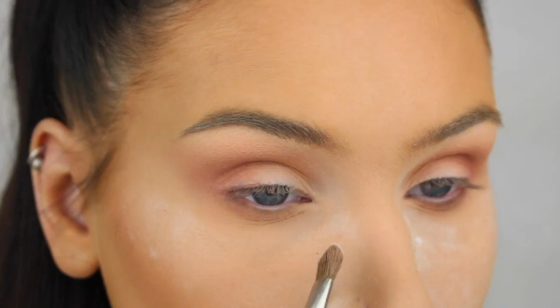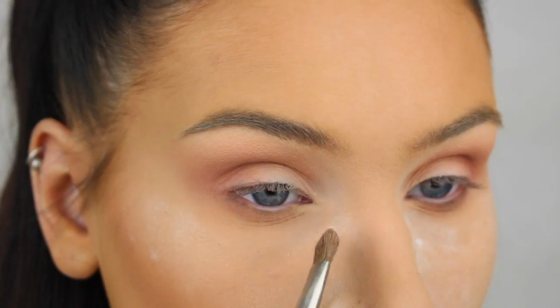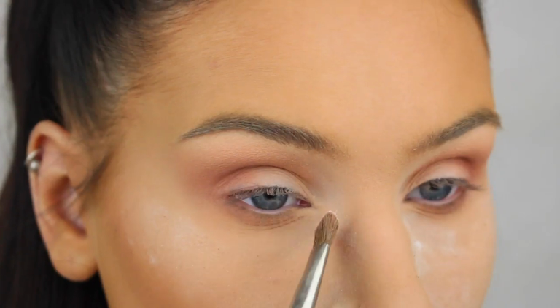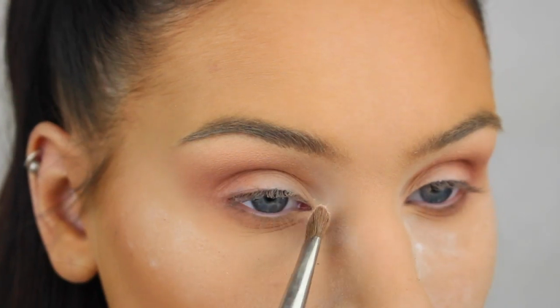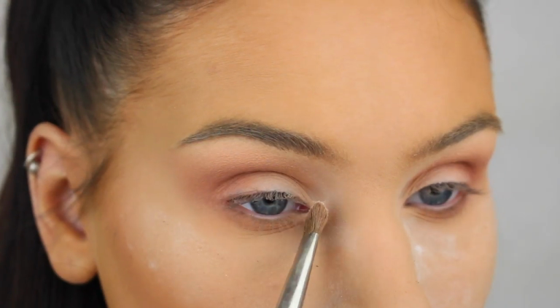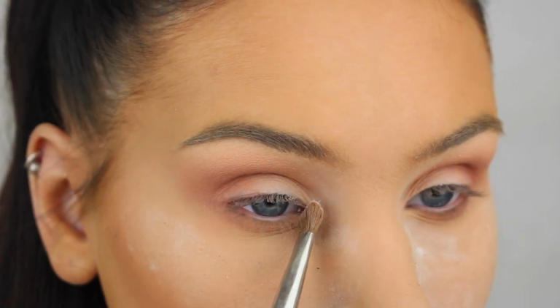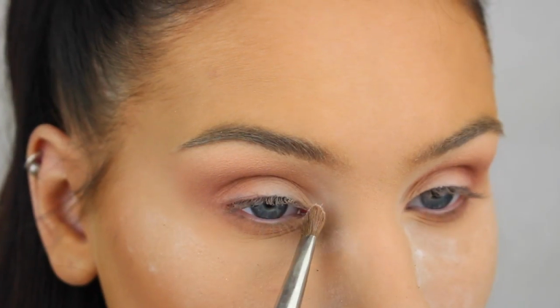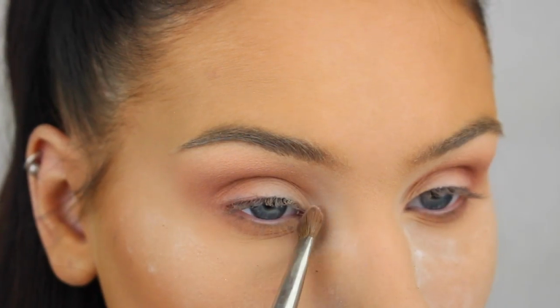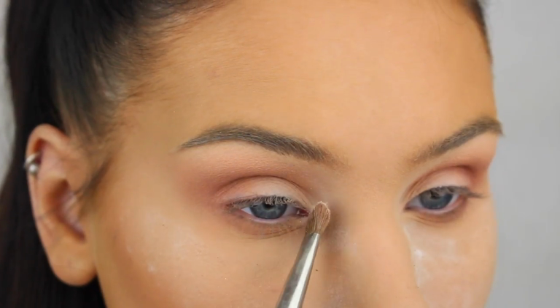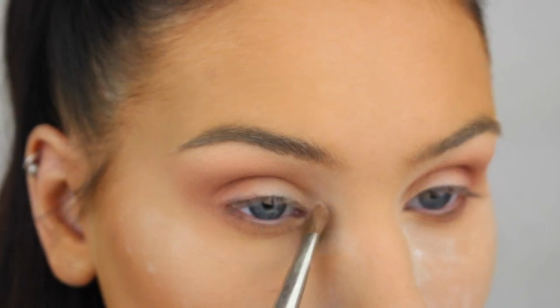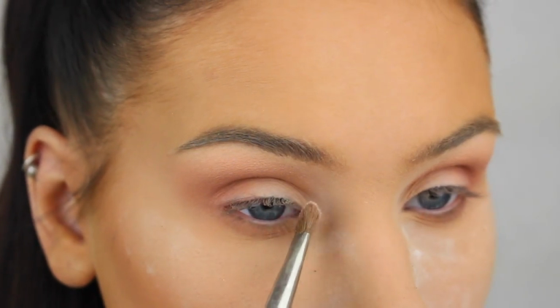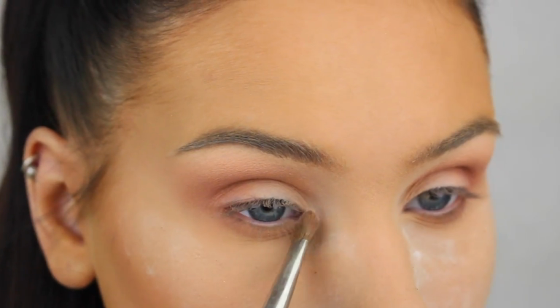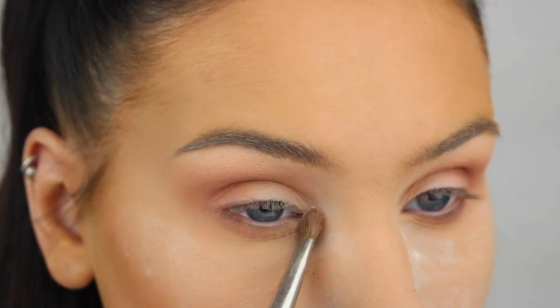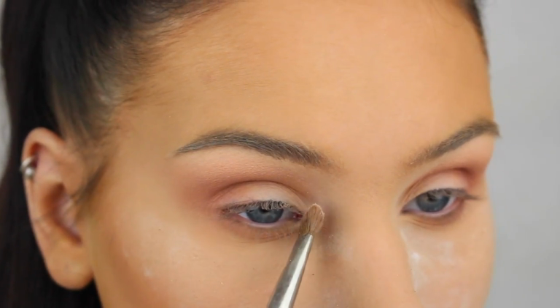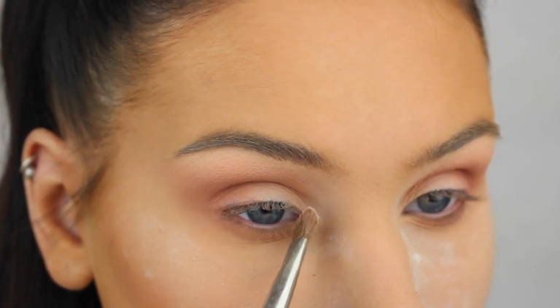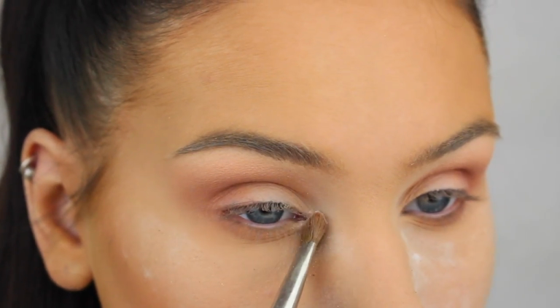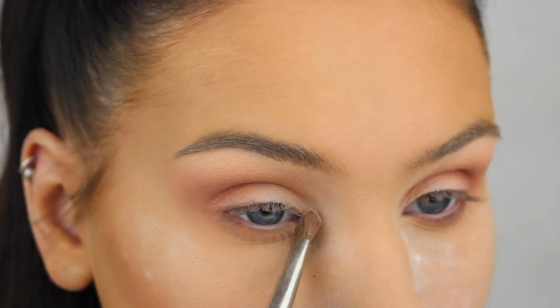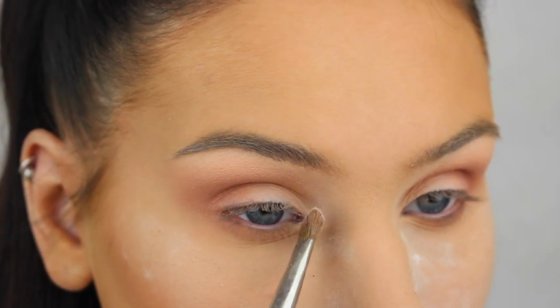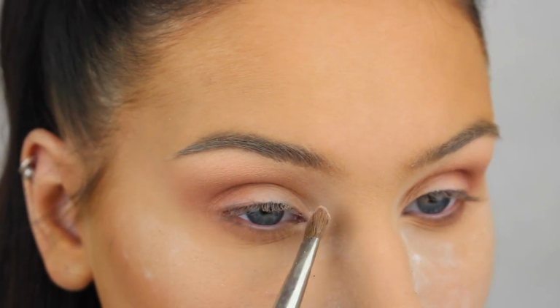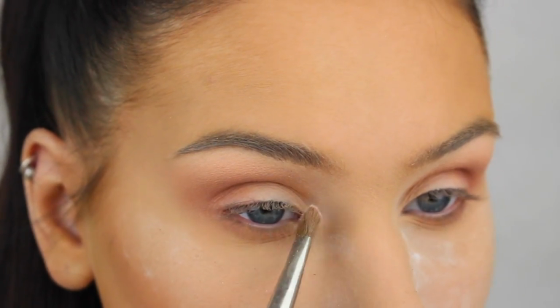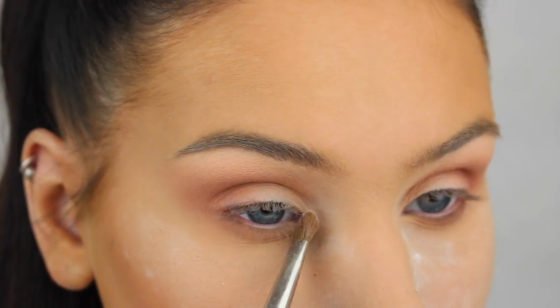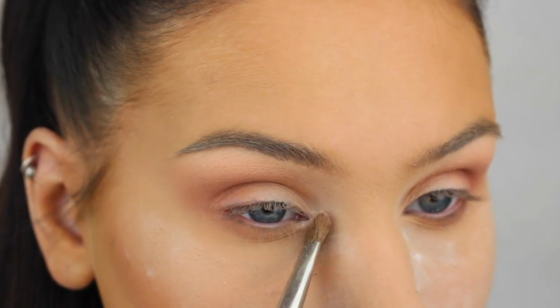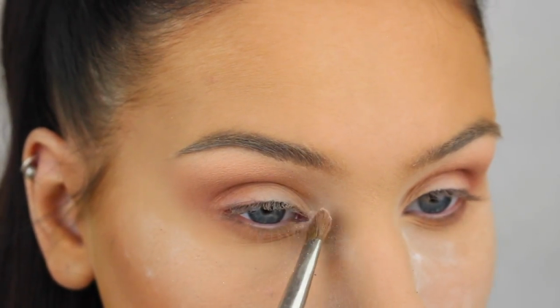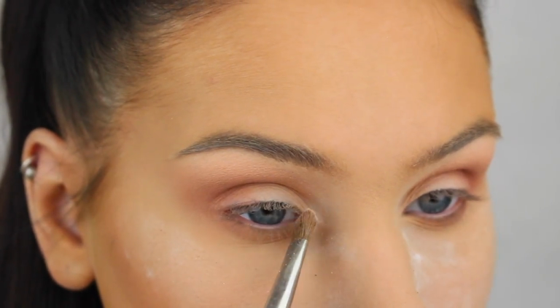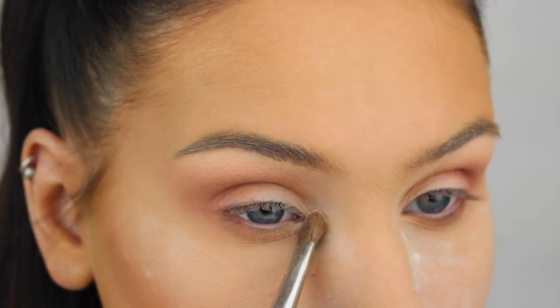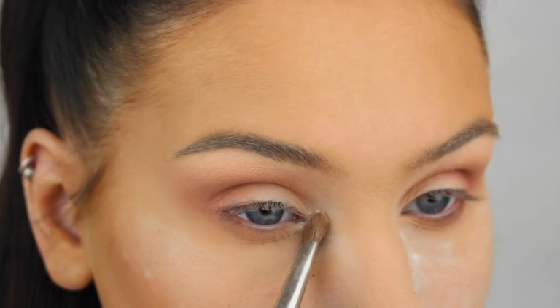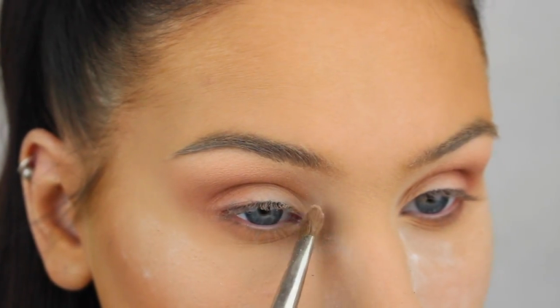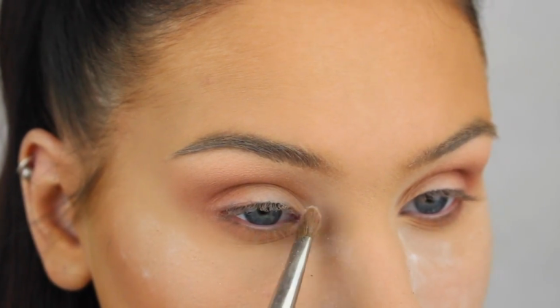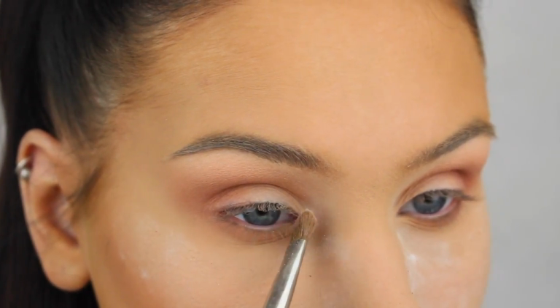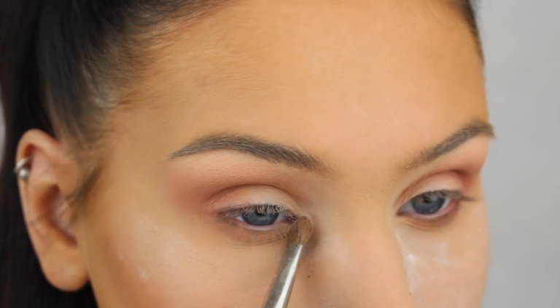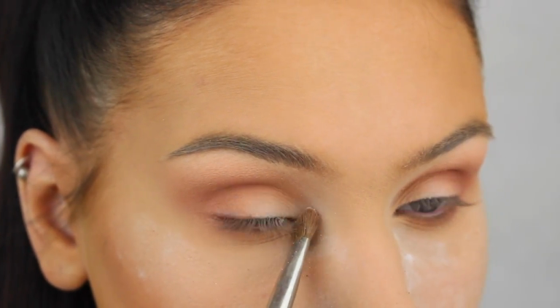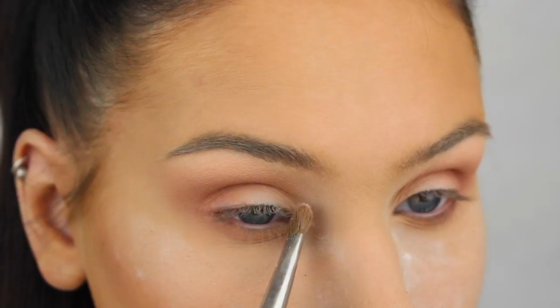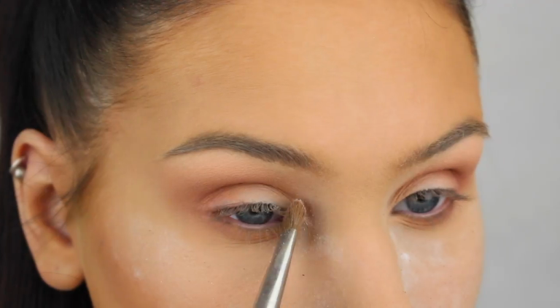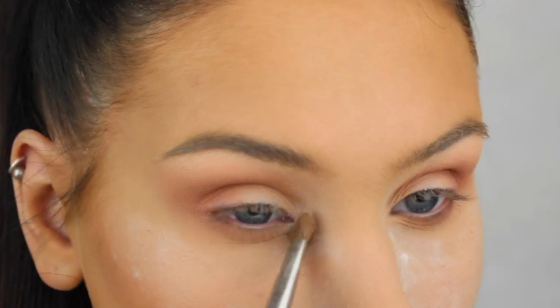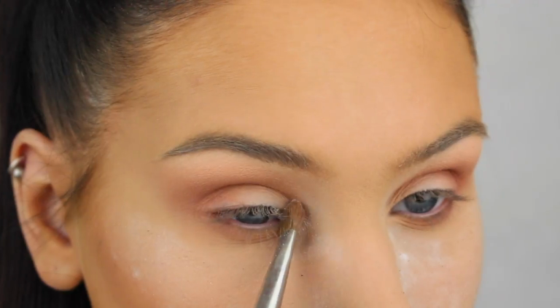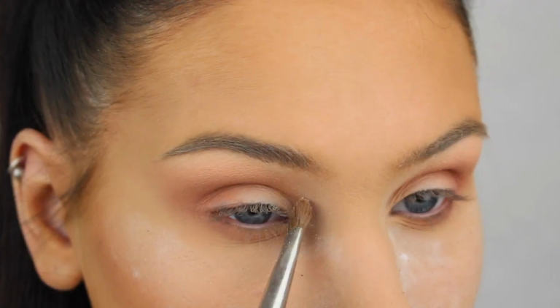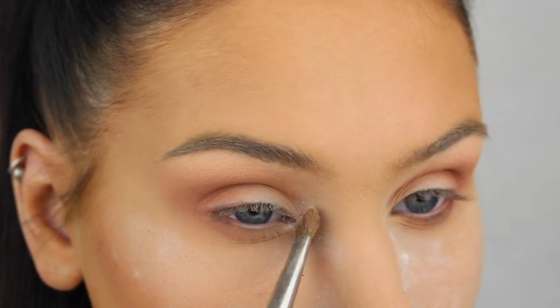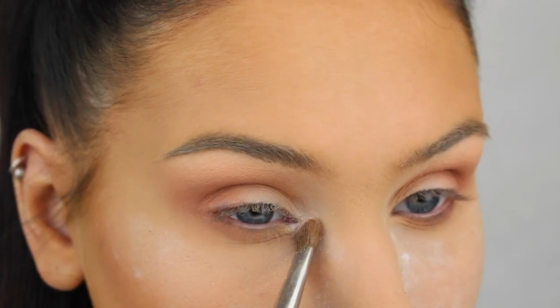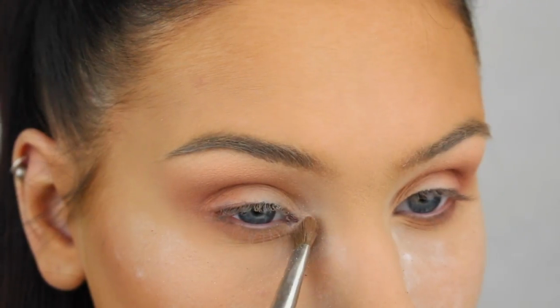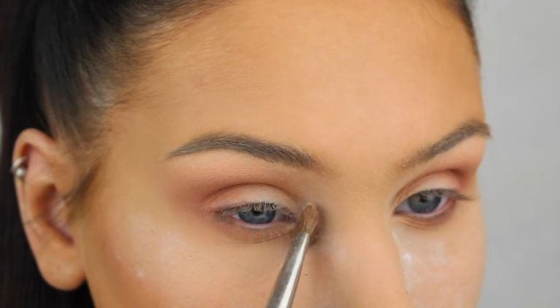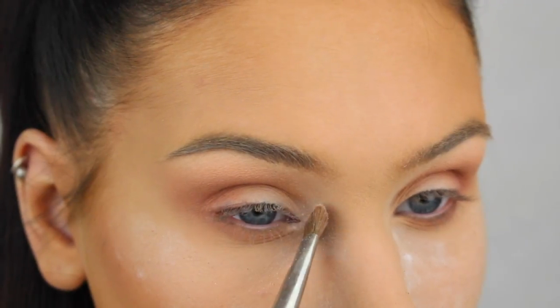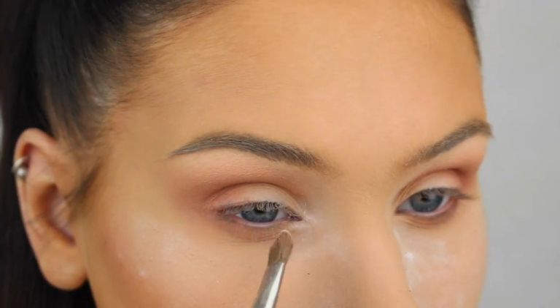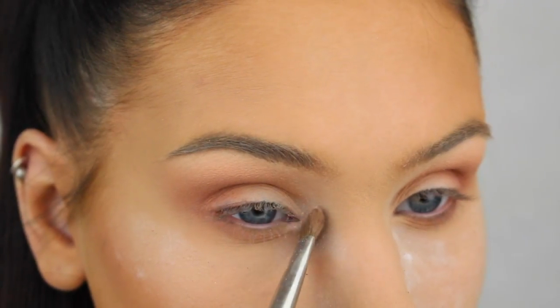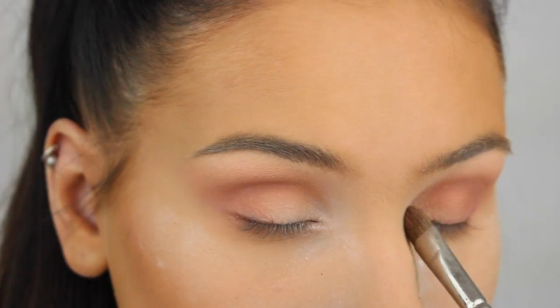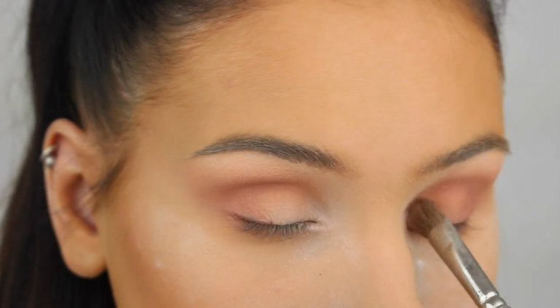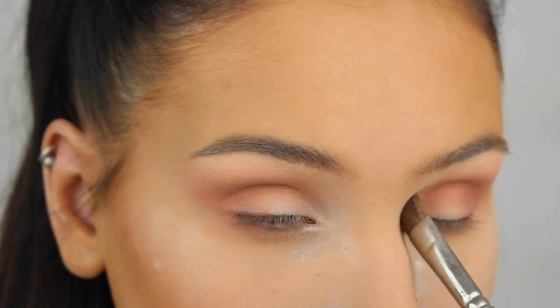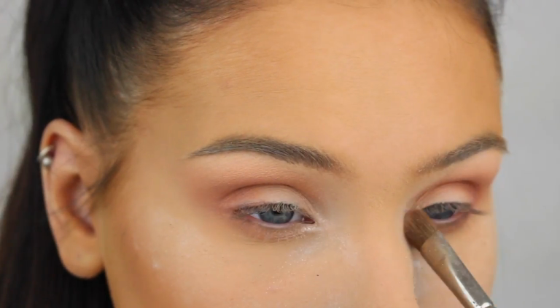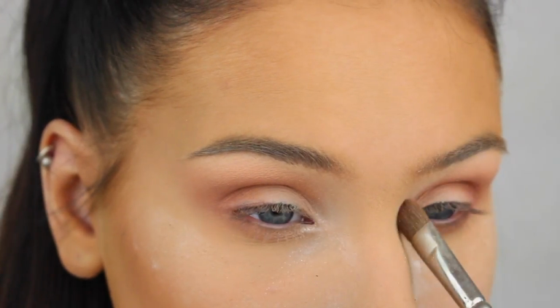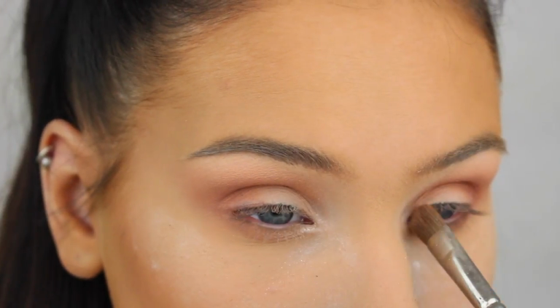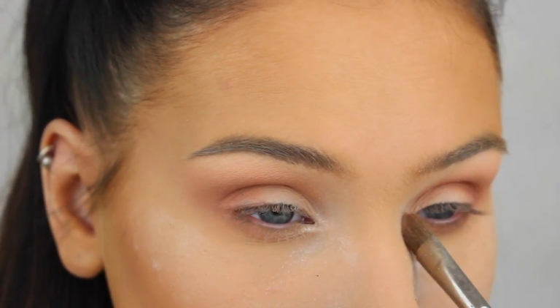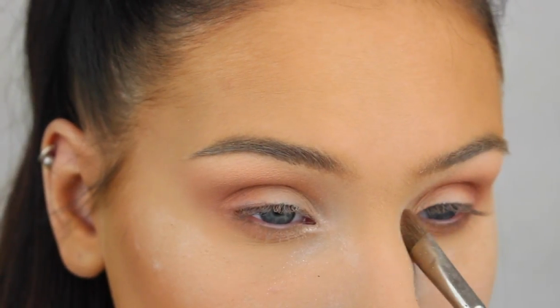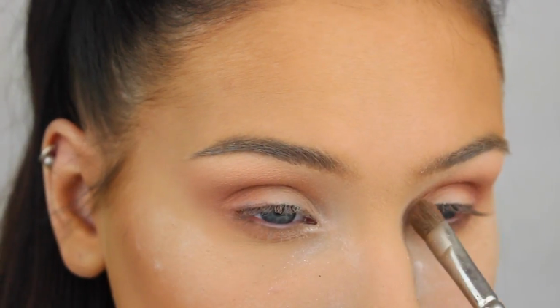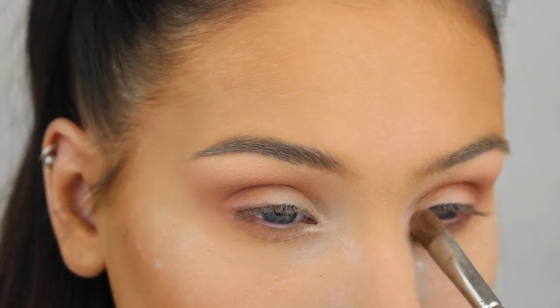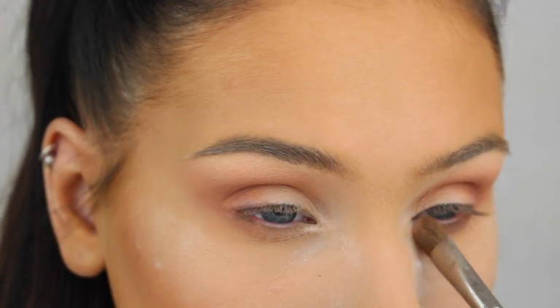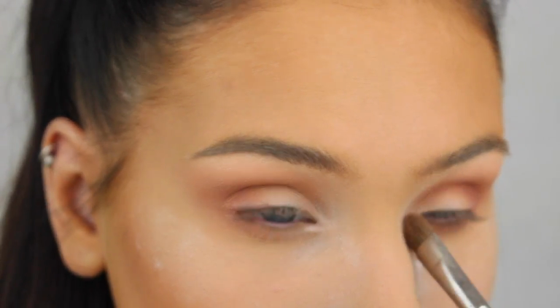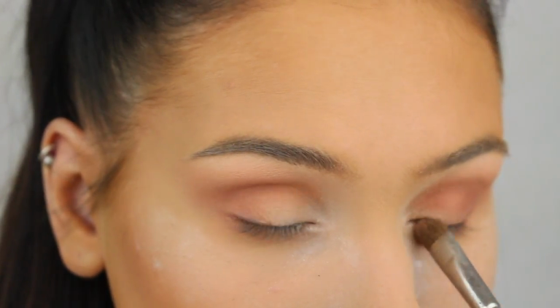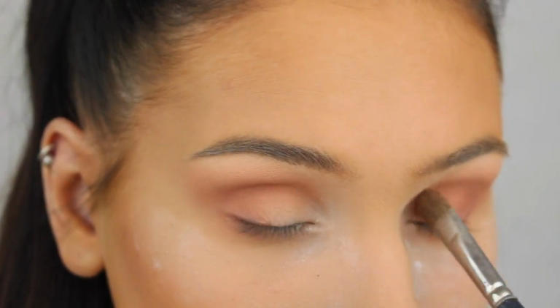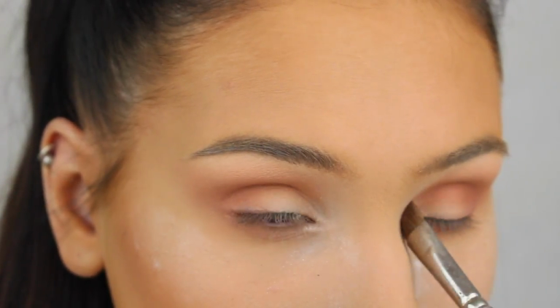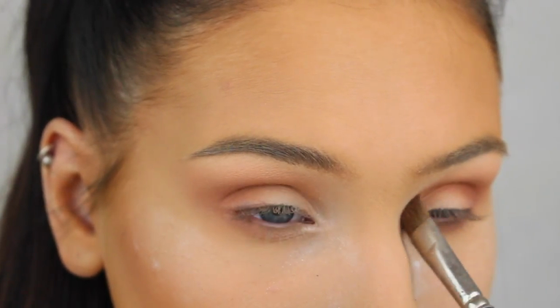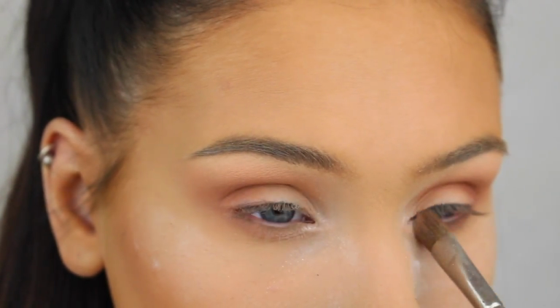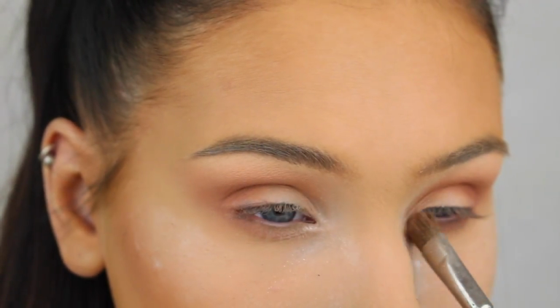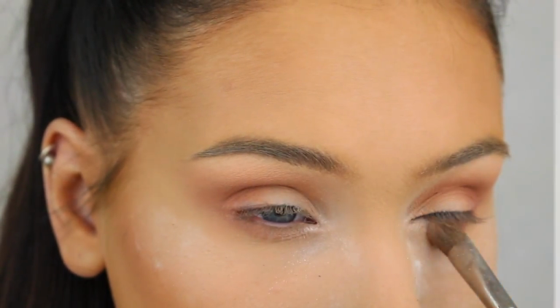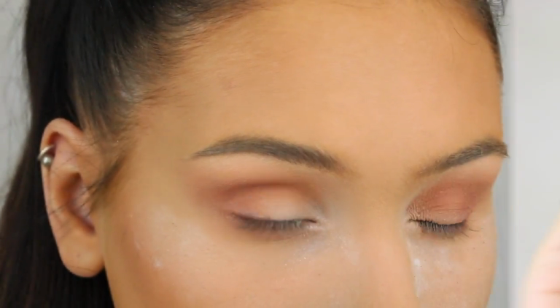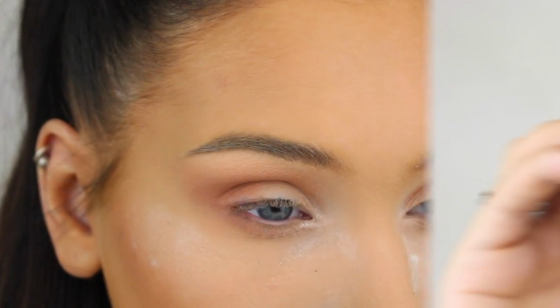Within the corners I'm mixing Forever Young and Forever Lit from the palette Anastasia Beverly Hills did in collaboration with Nicole here on YouTube.